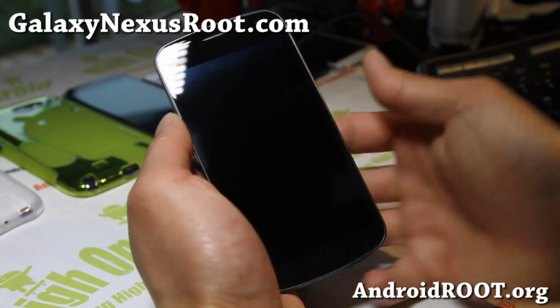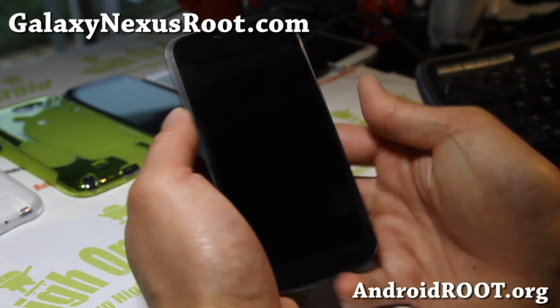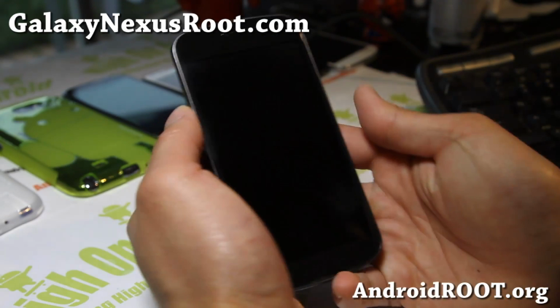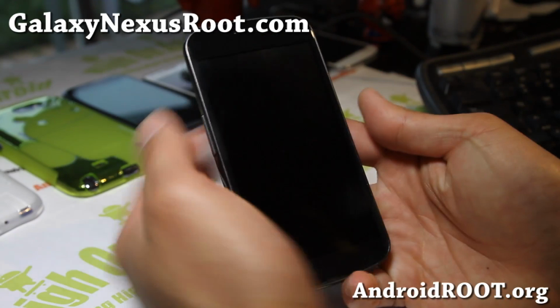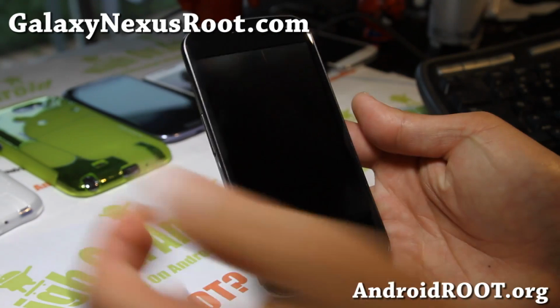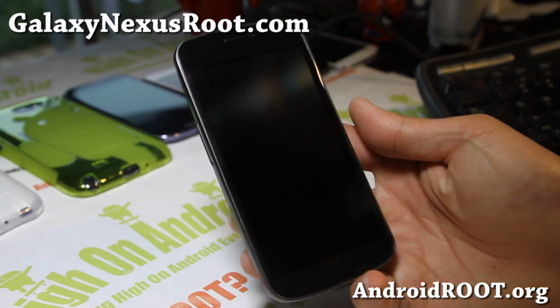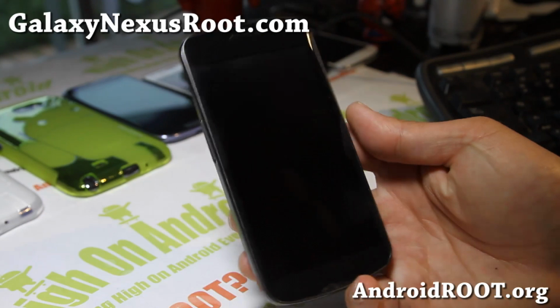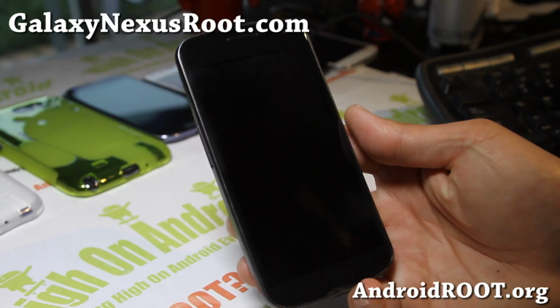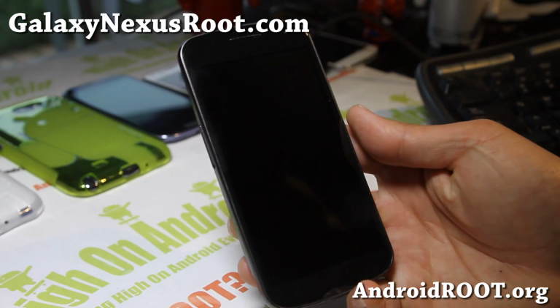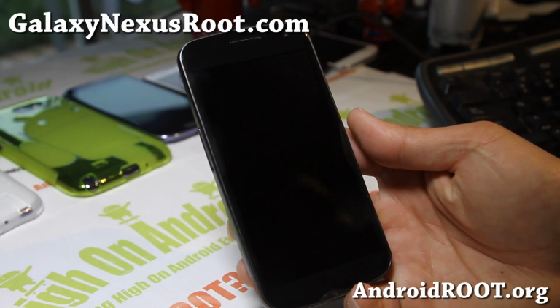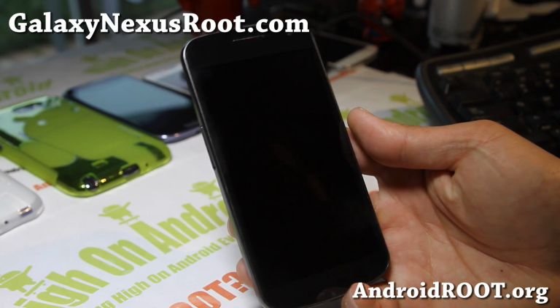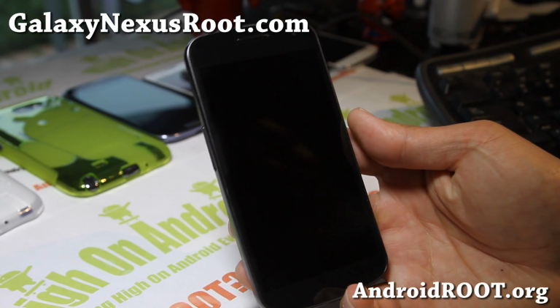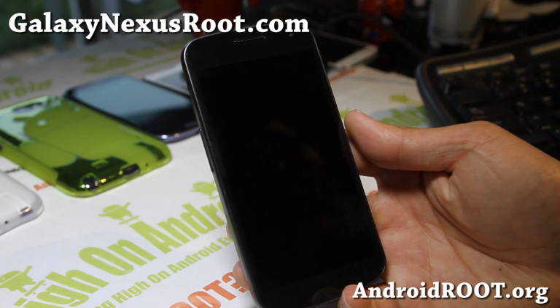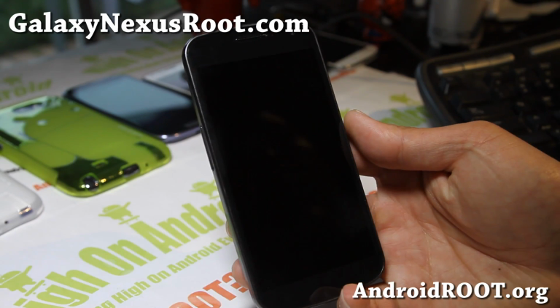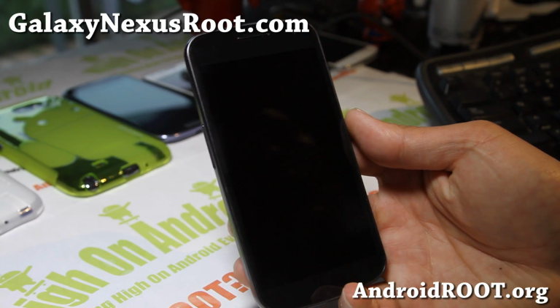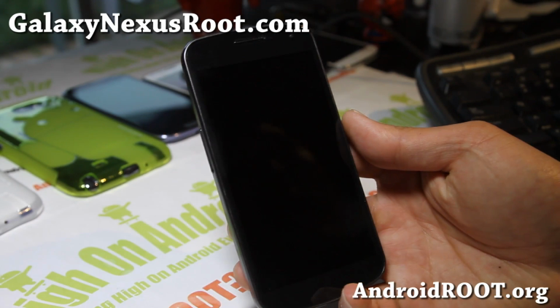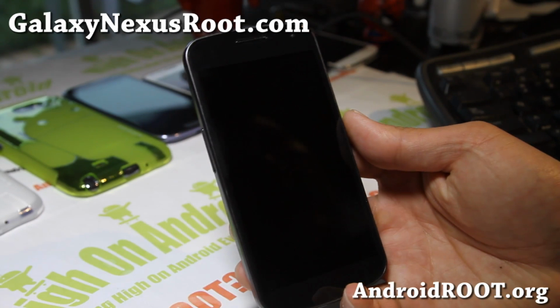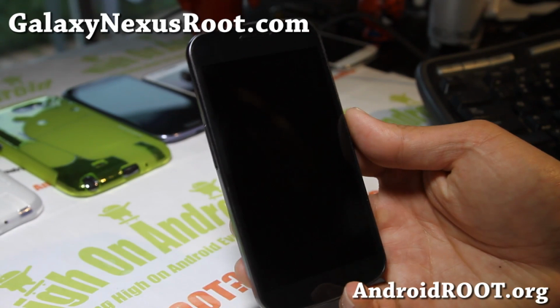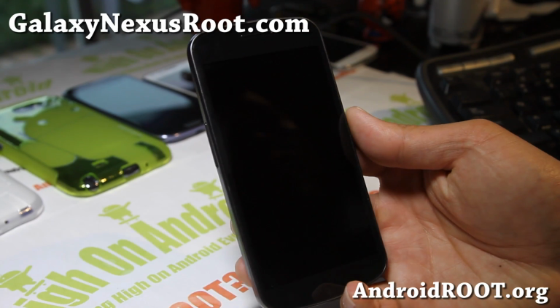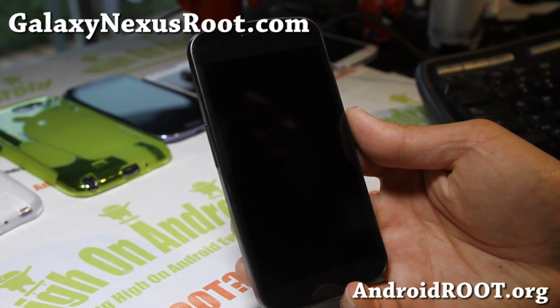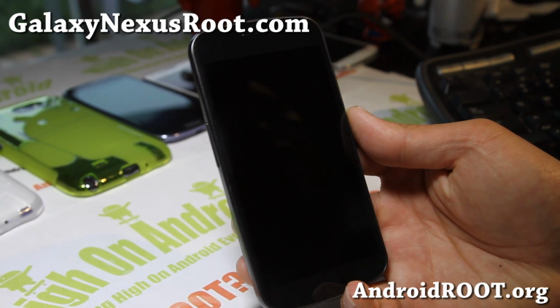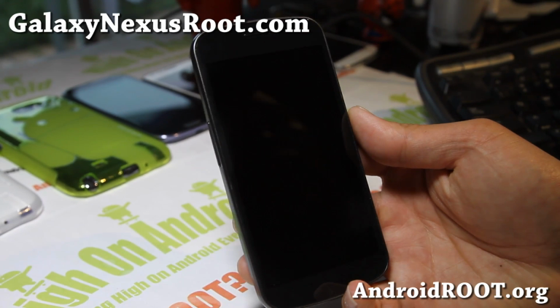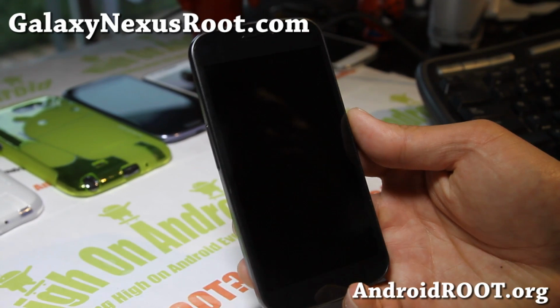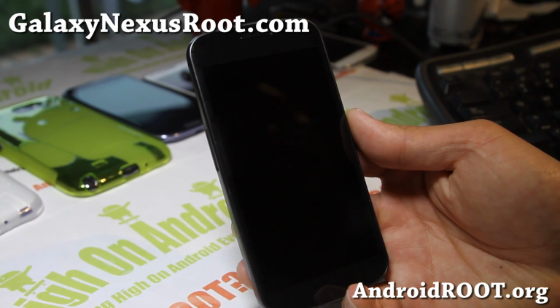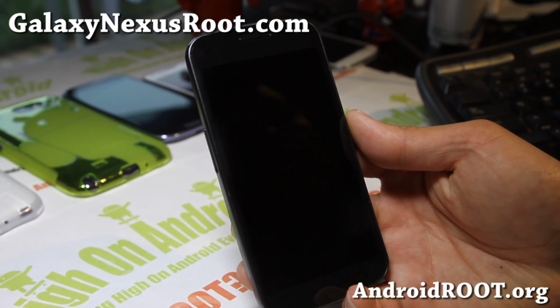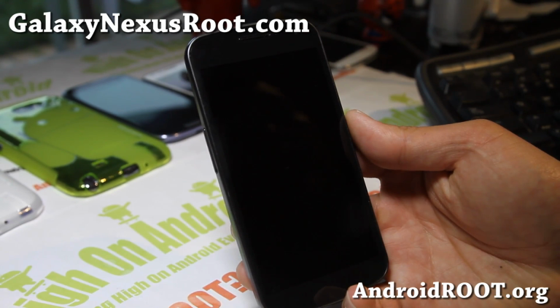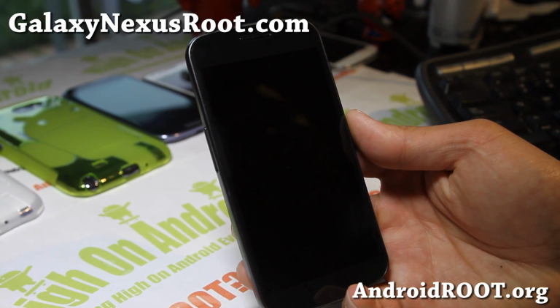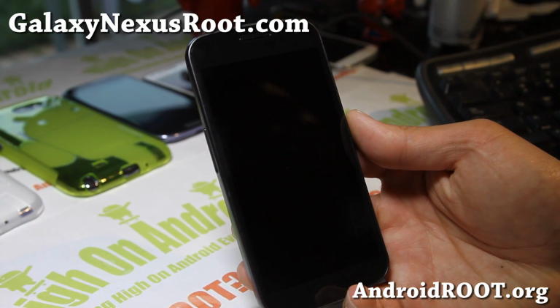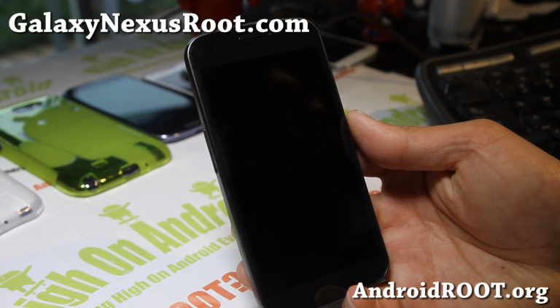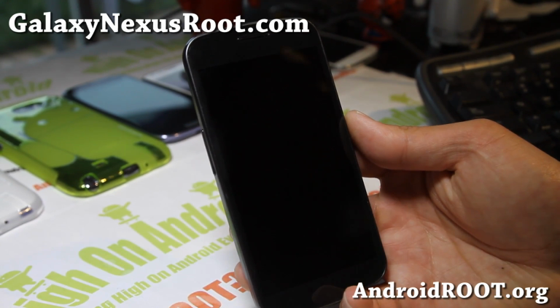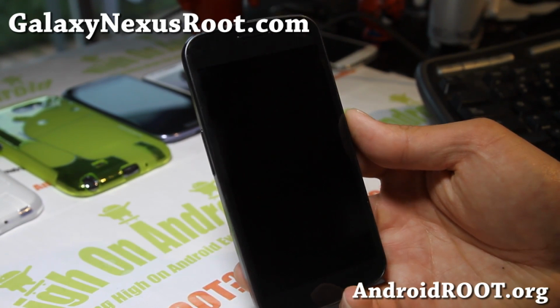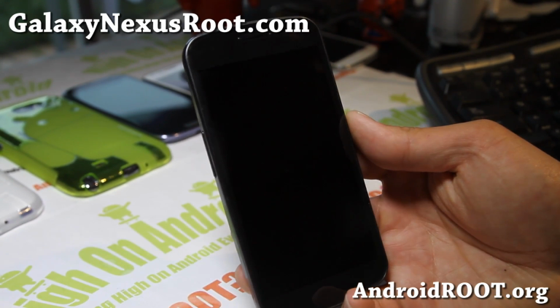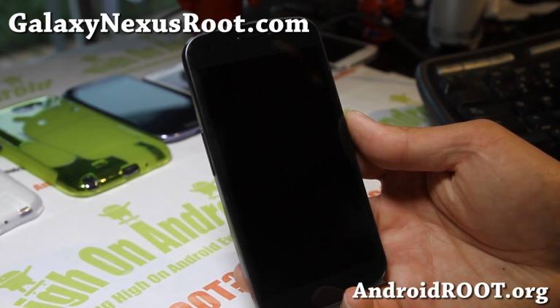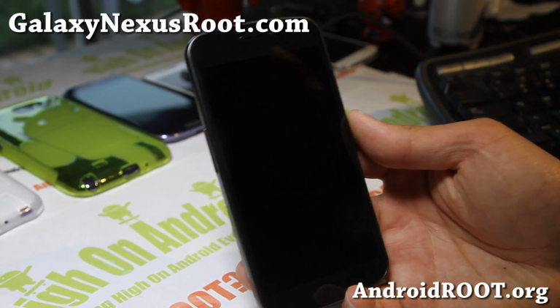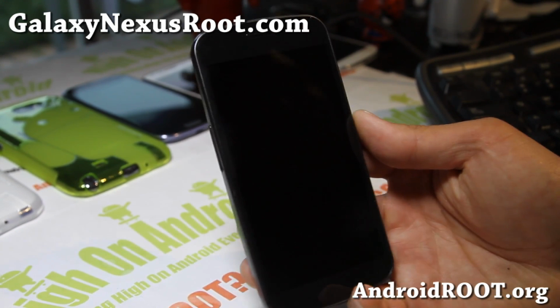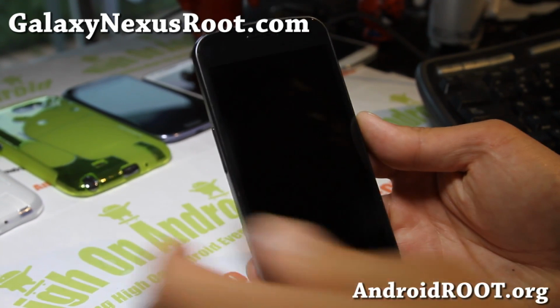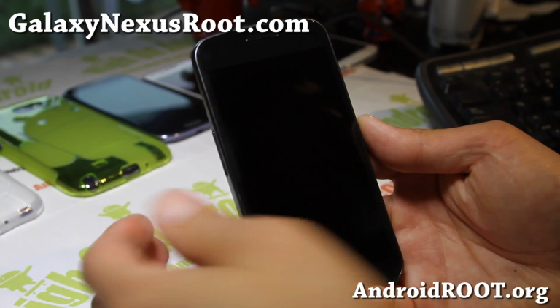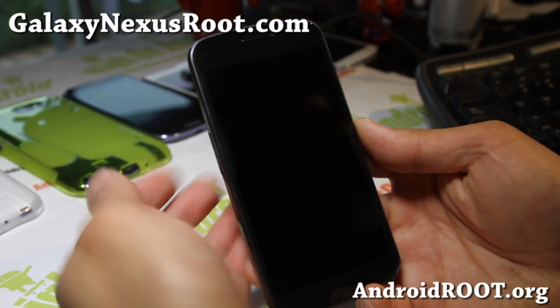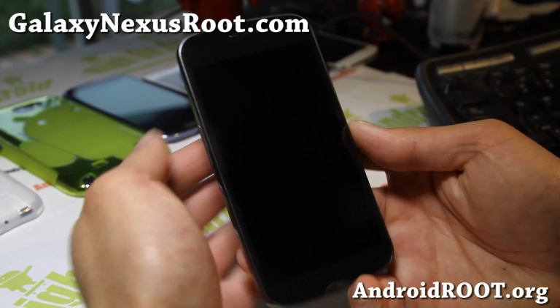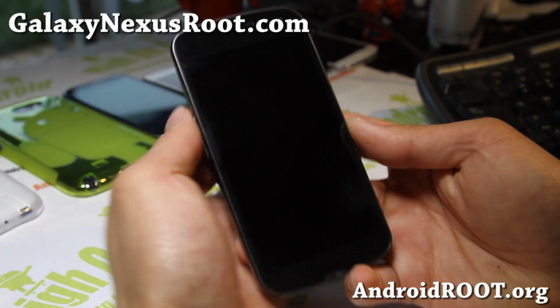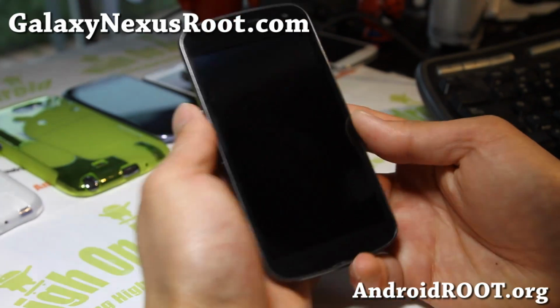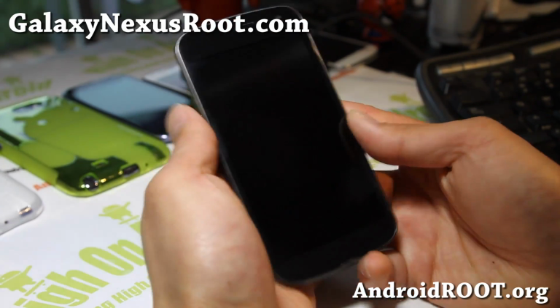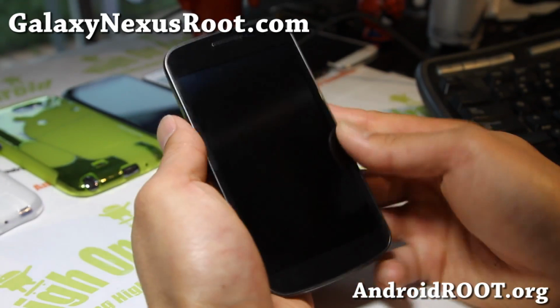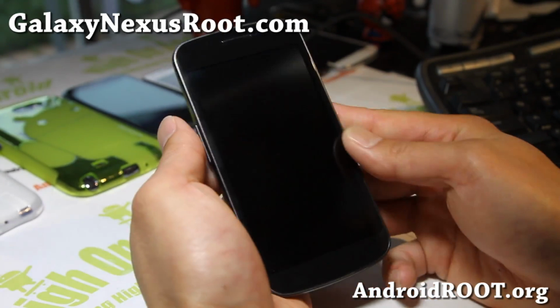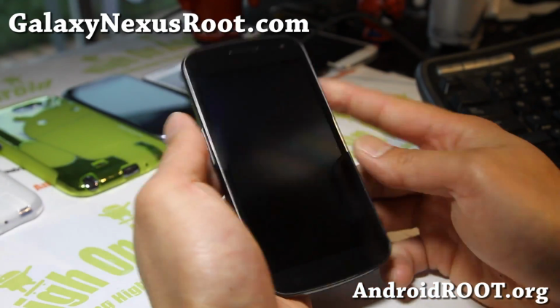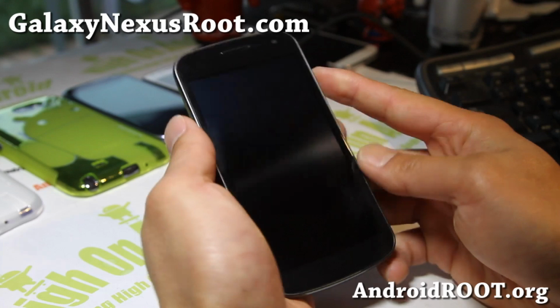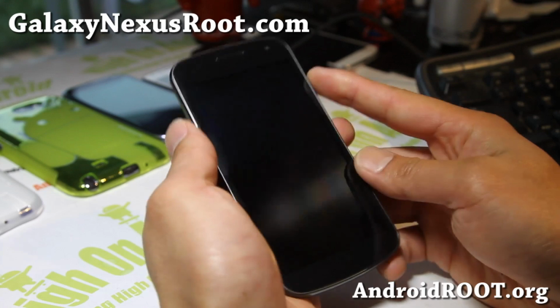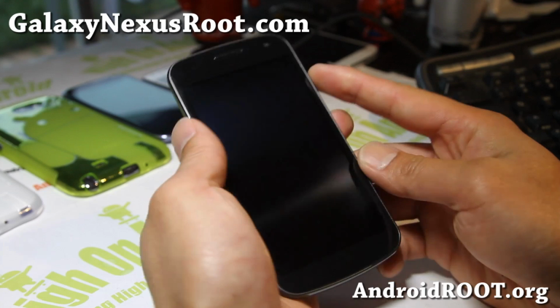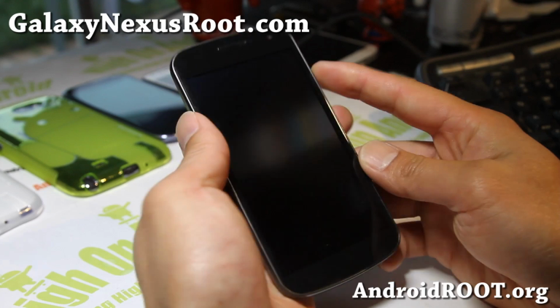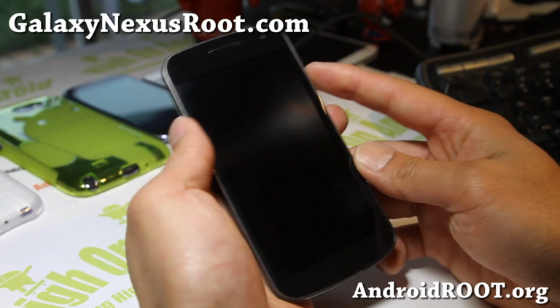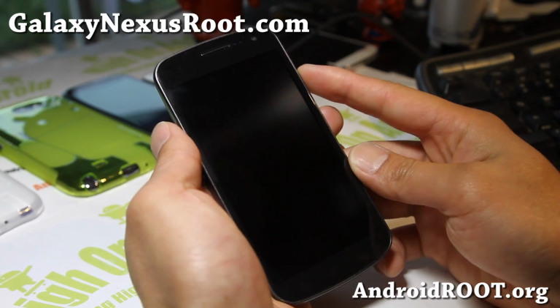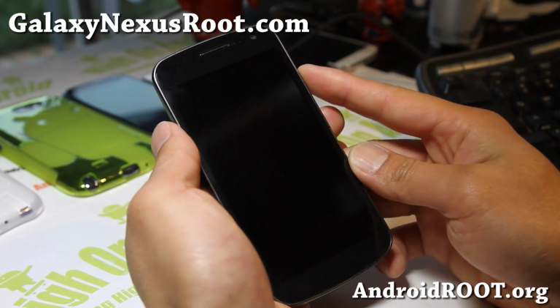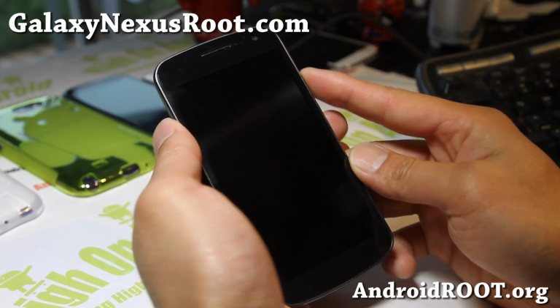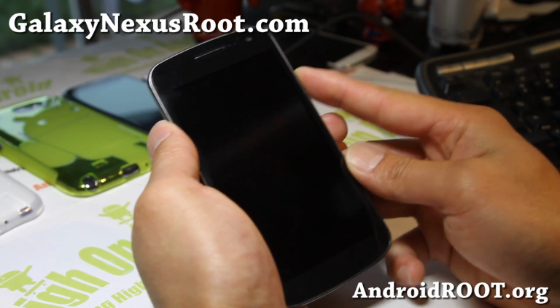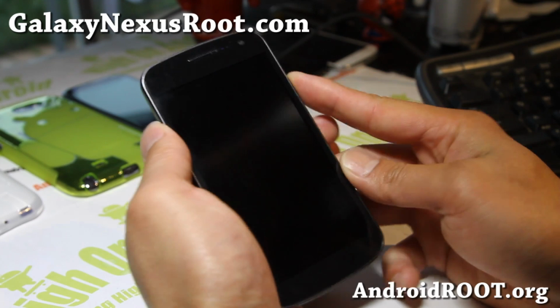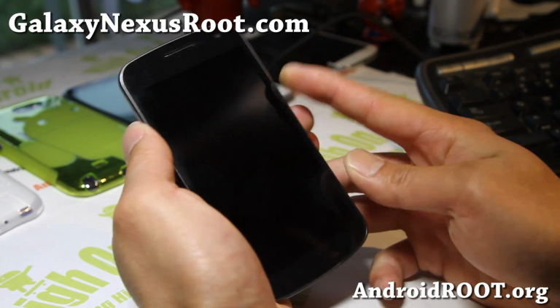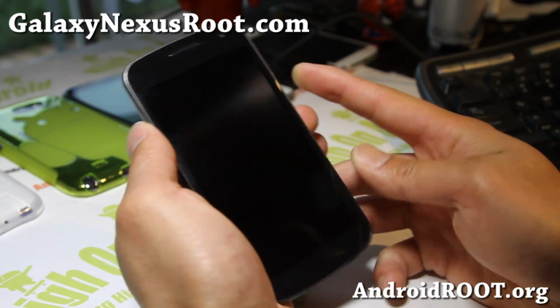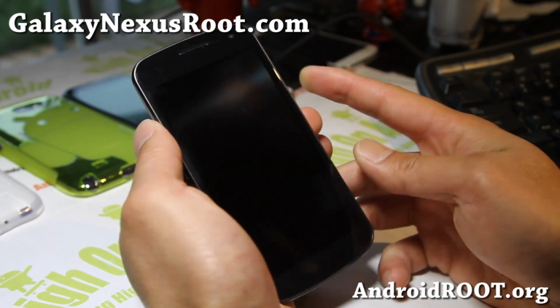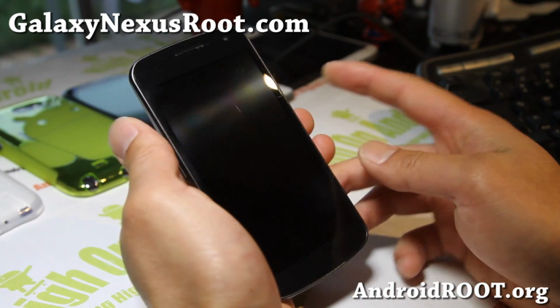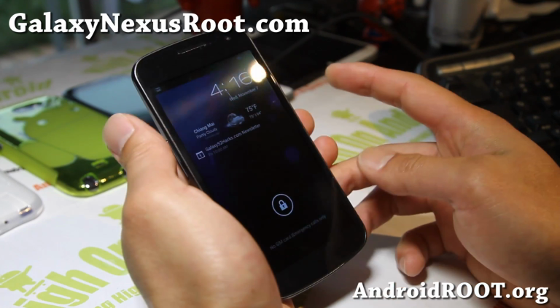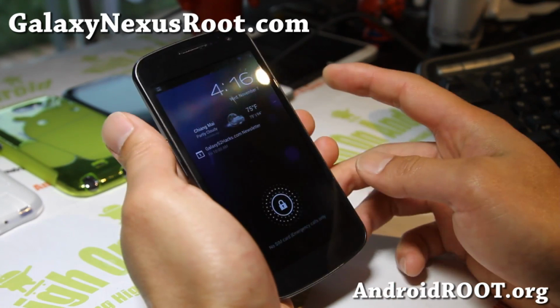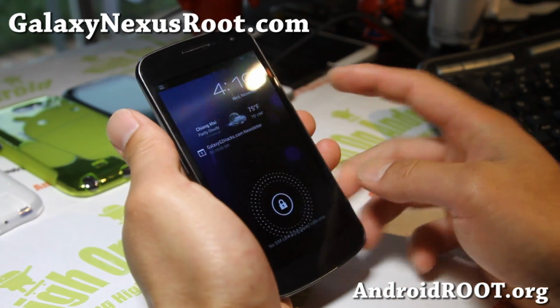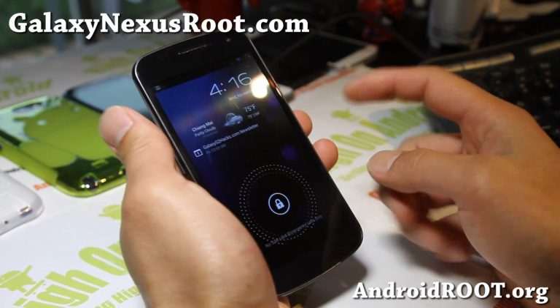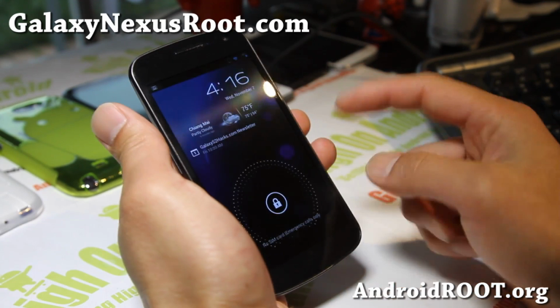Hi folks, this is Max from GalaxyNexusRoute.com. So I've got ROM of the week for this week, and it is Eclipse ROM.